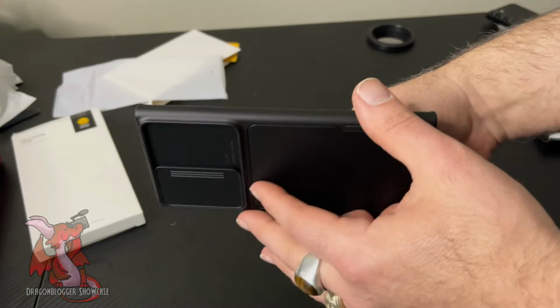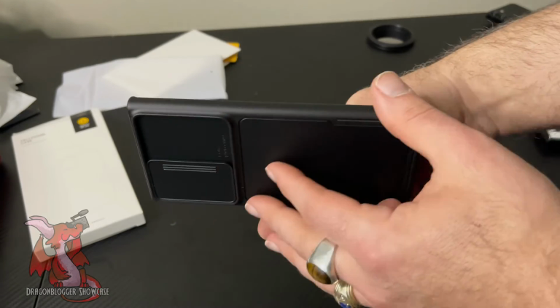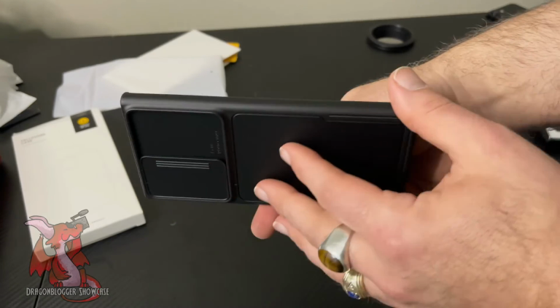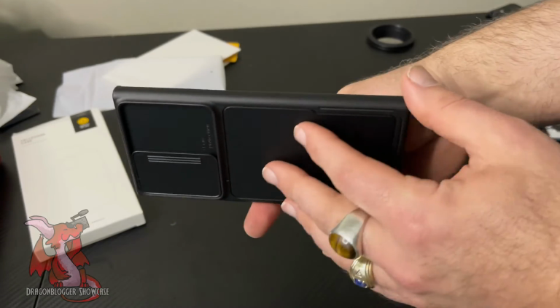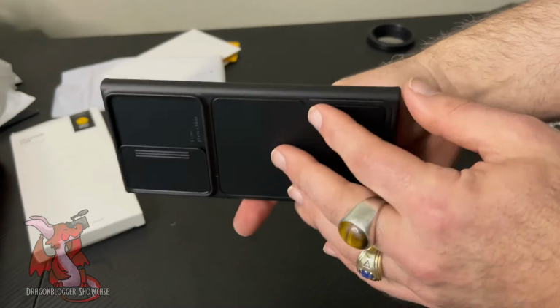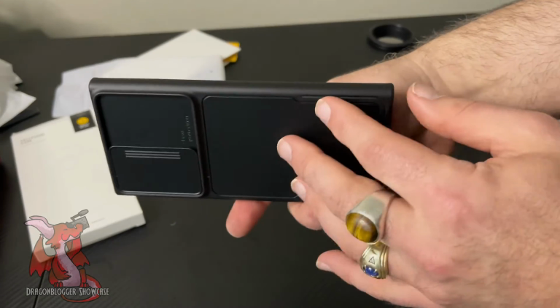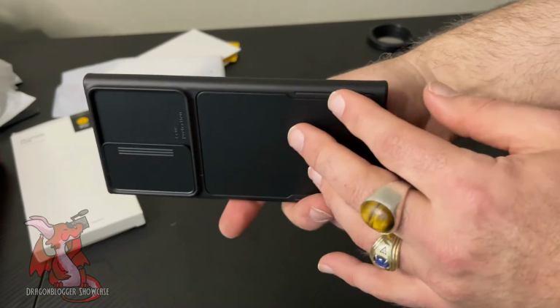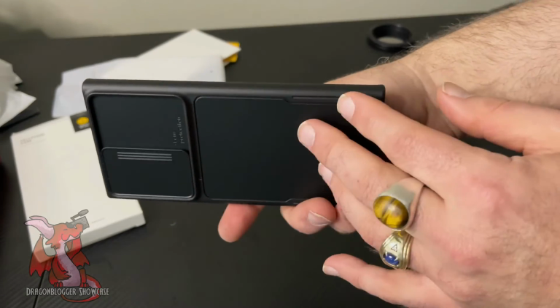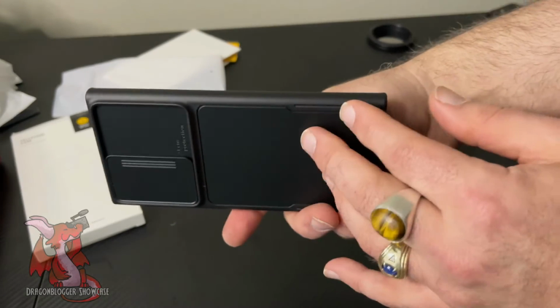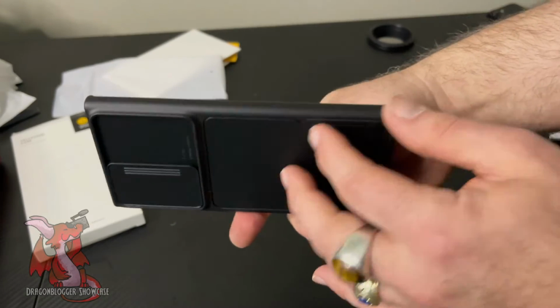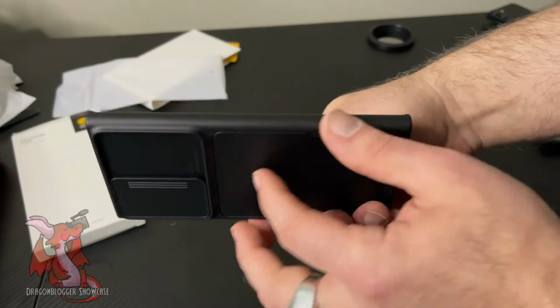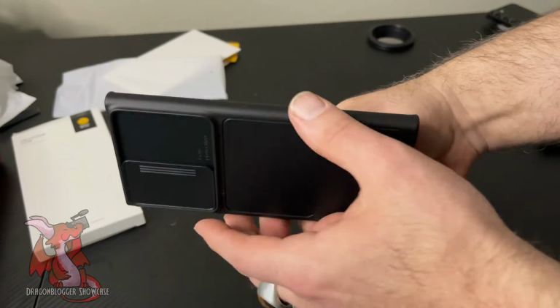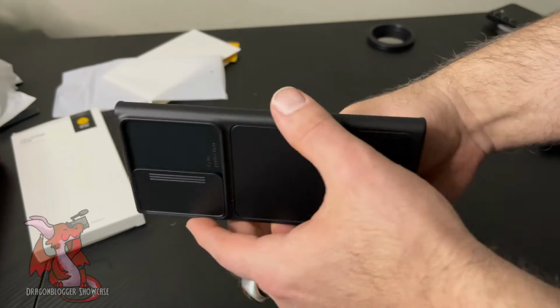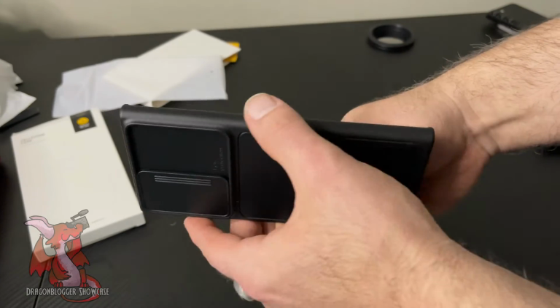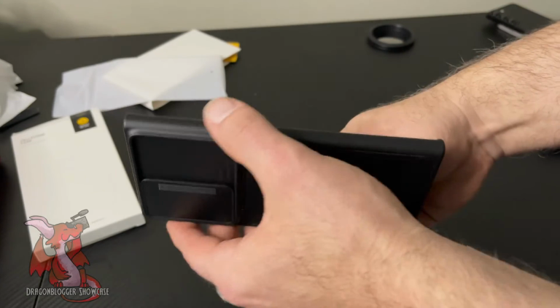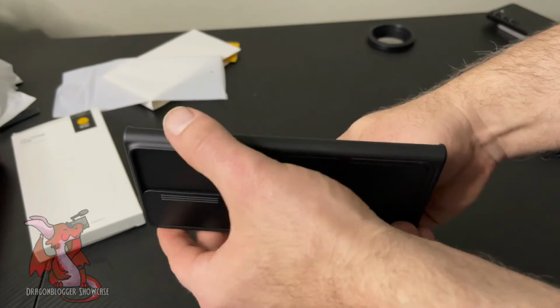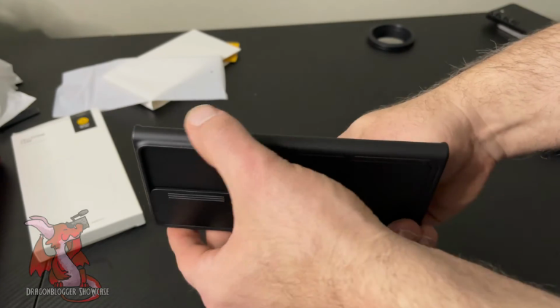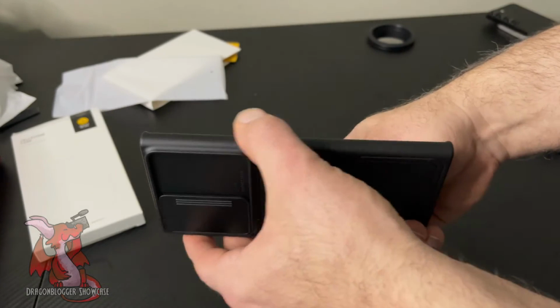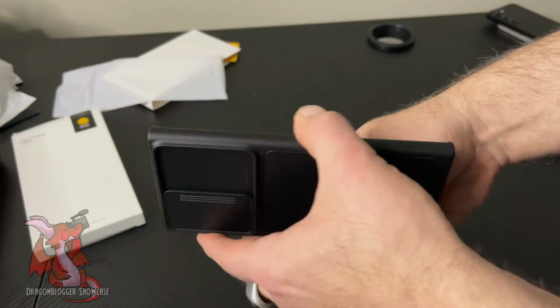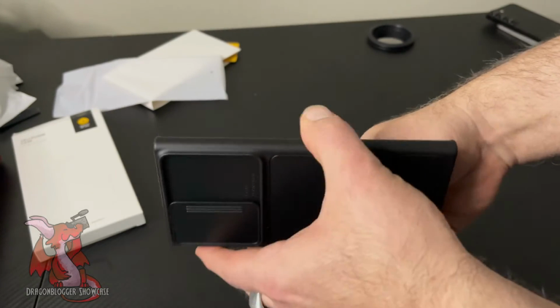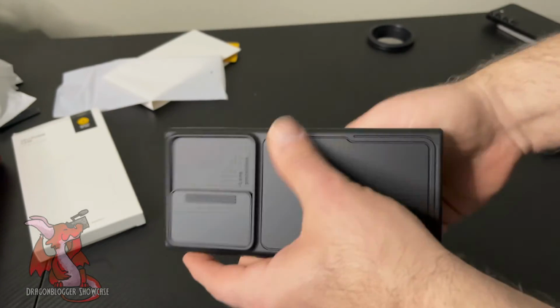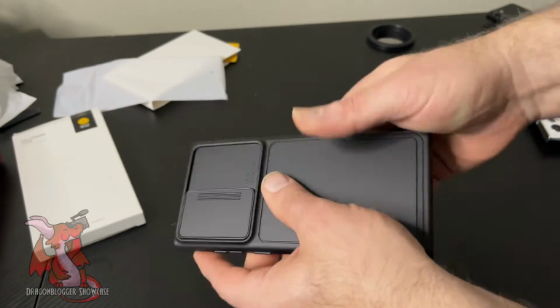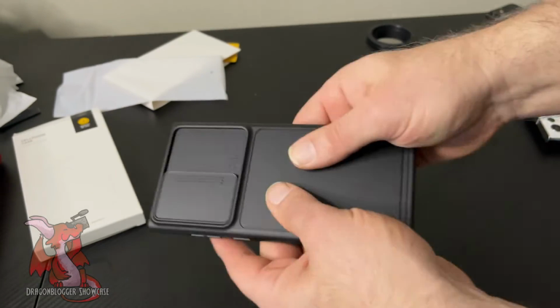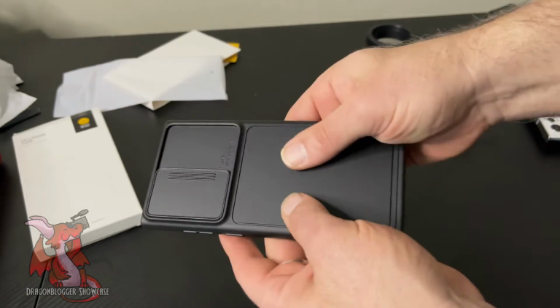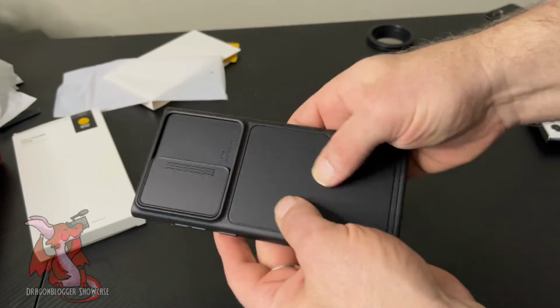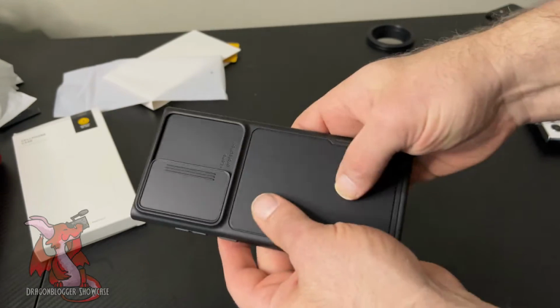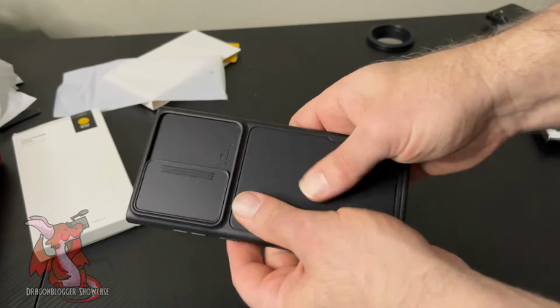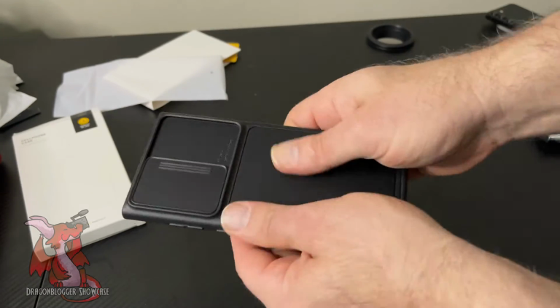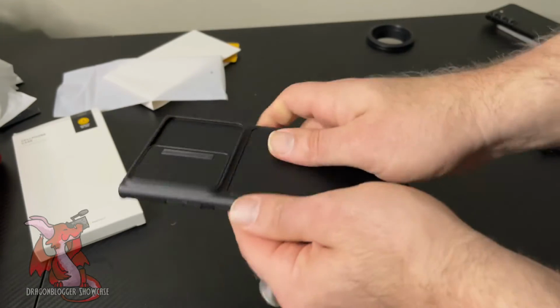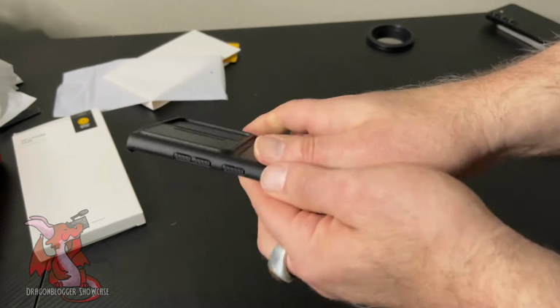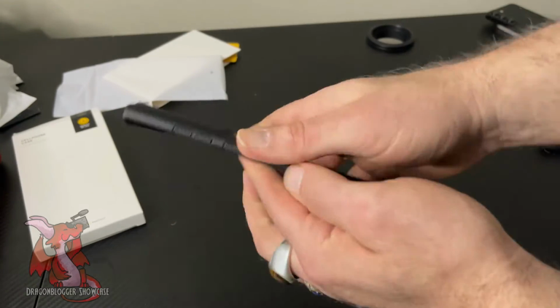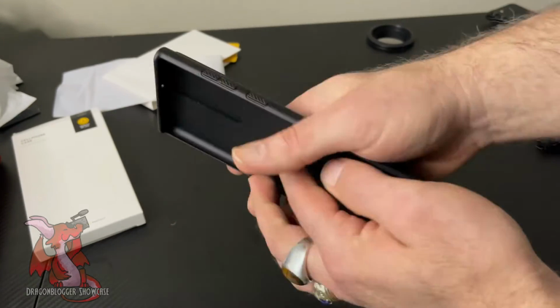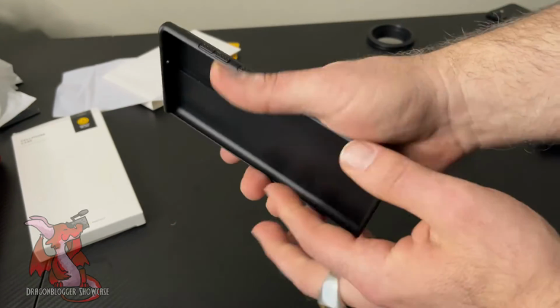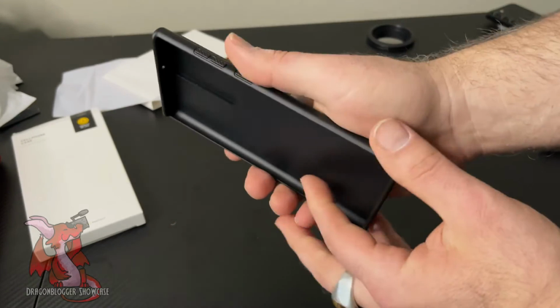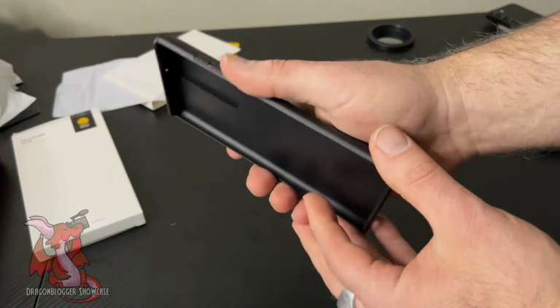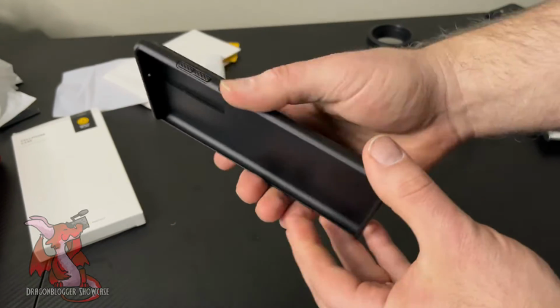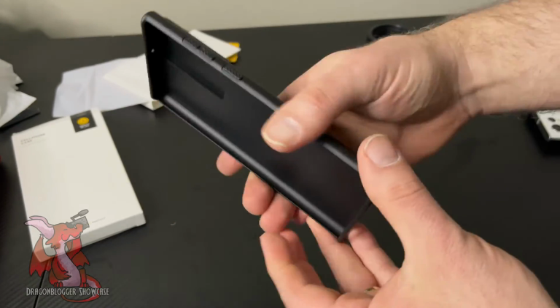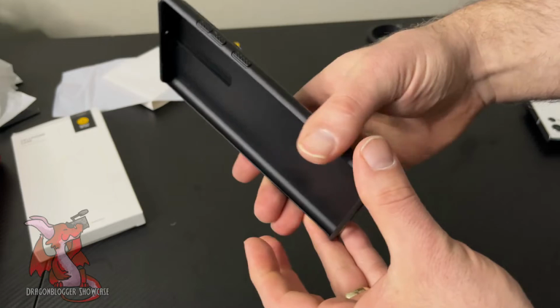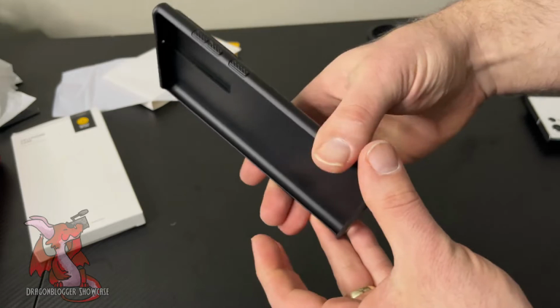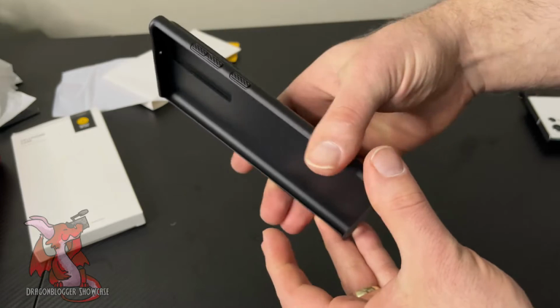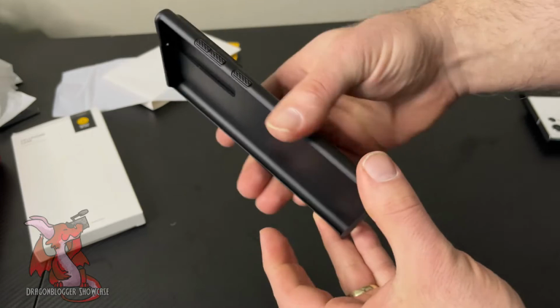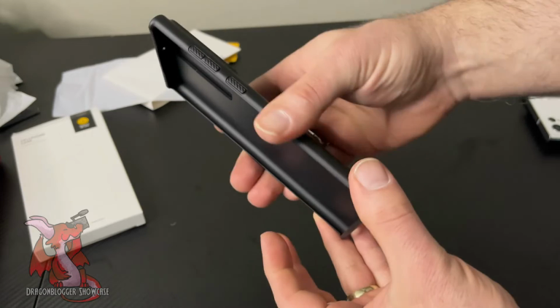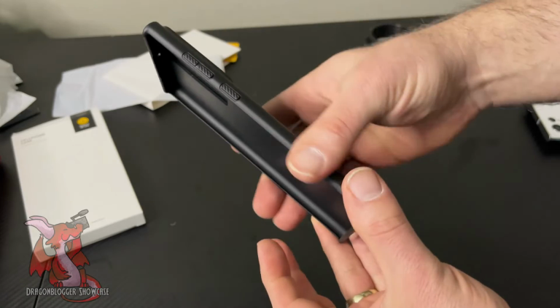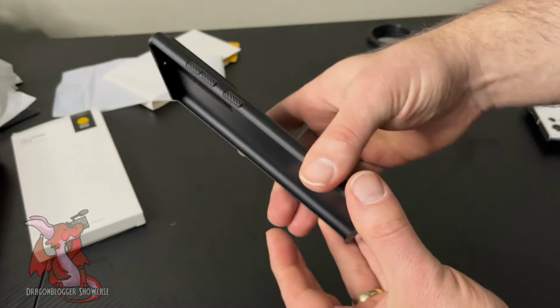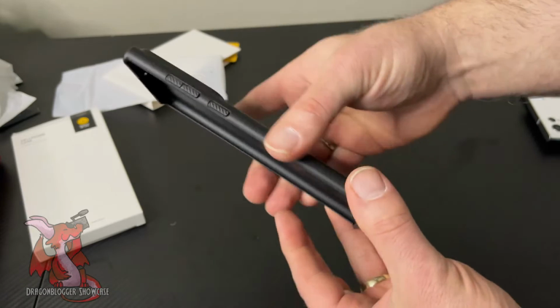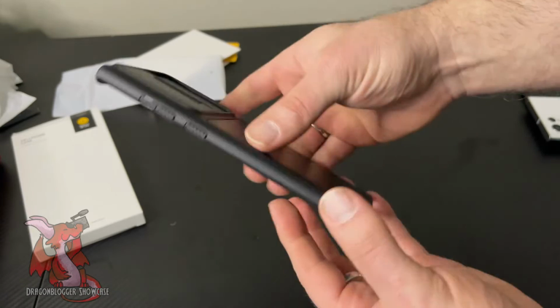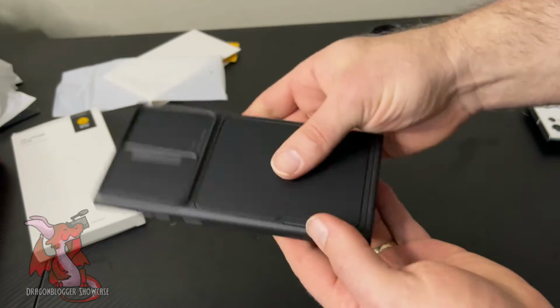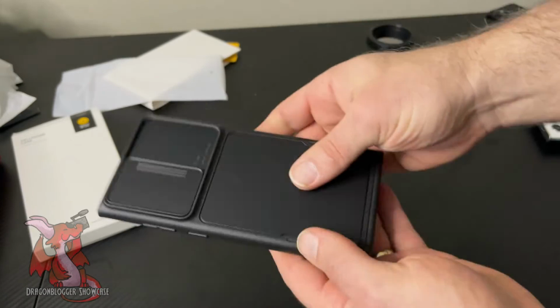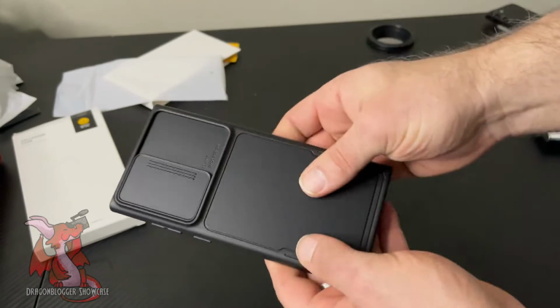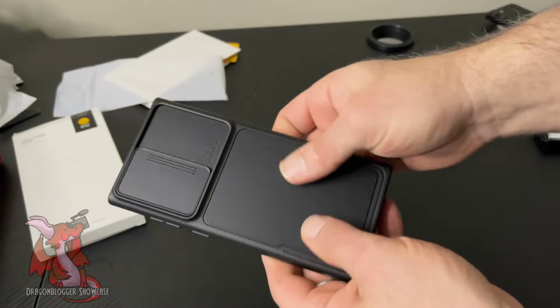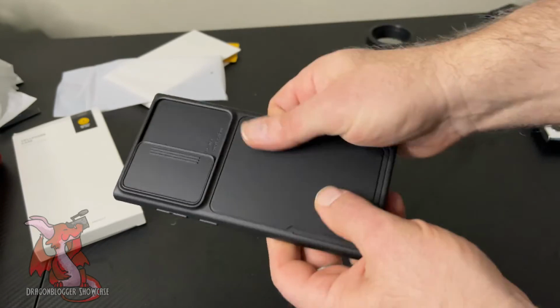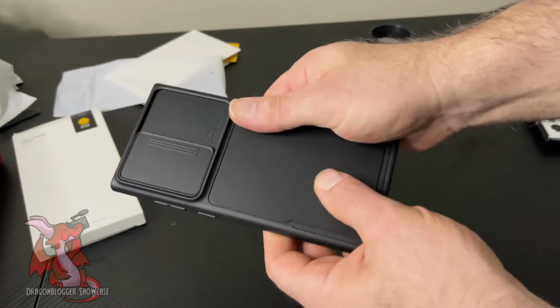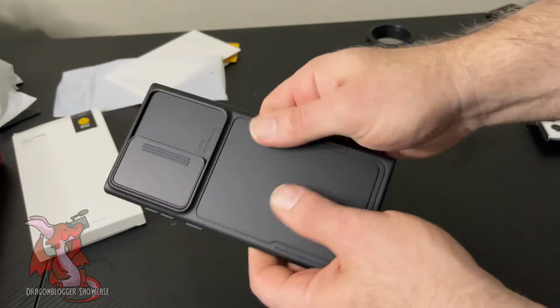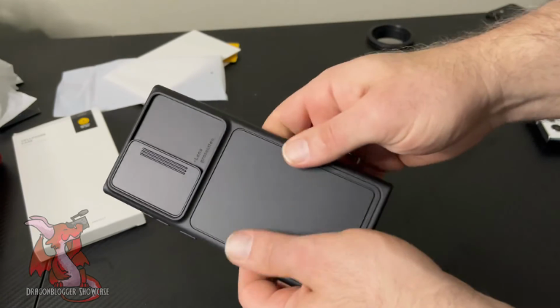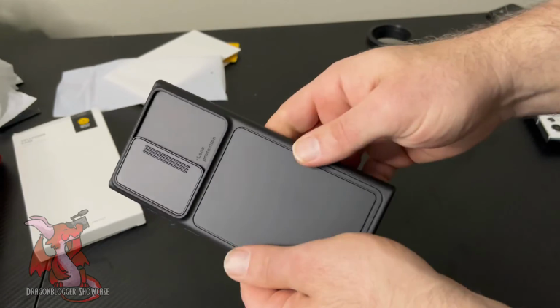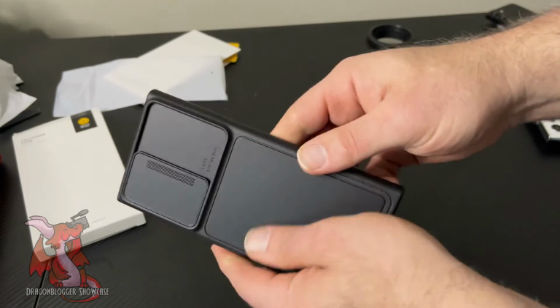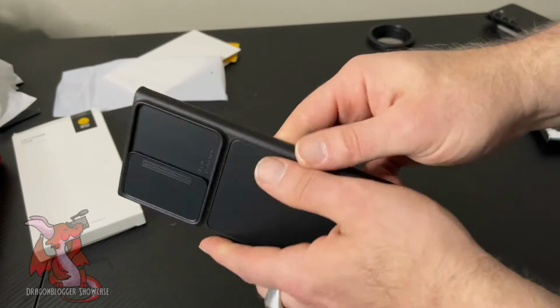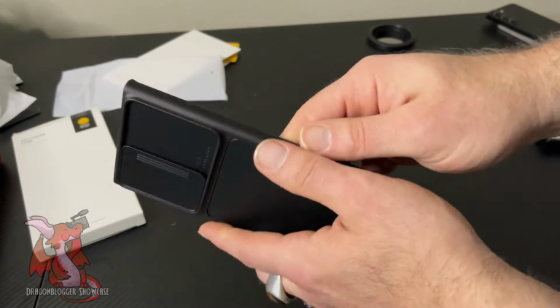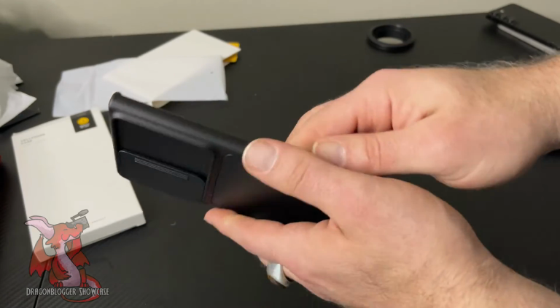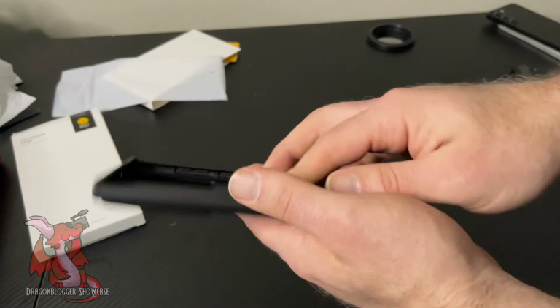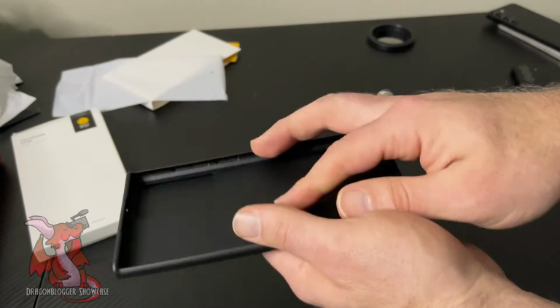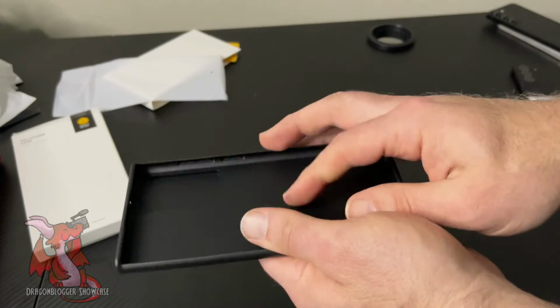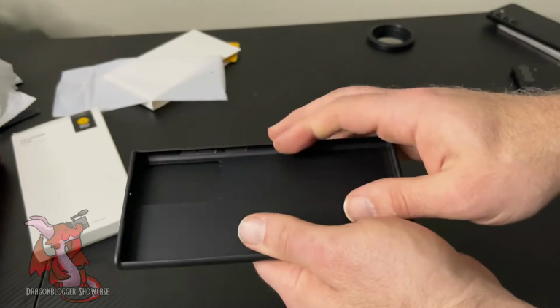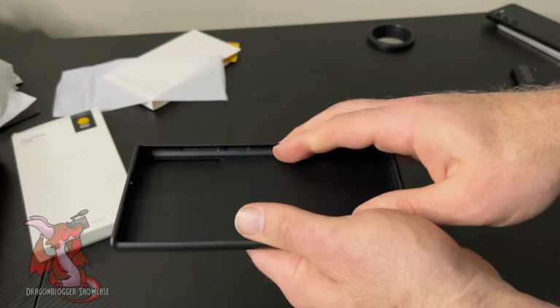I like how smooth the case feels. I like the textured buttons. It's not too slippery, but it doesn't add a lot of thickness to your phone.